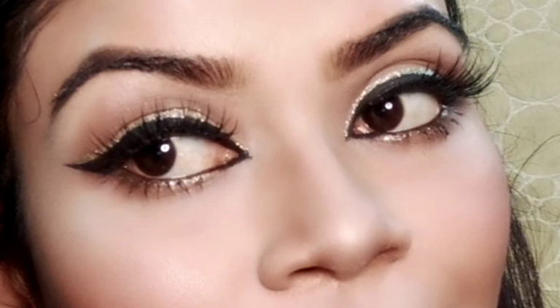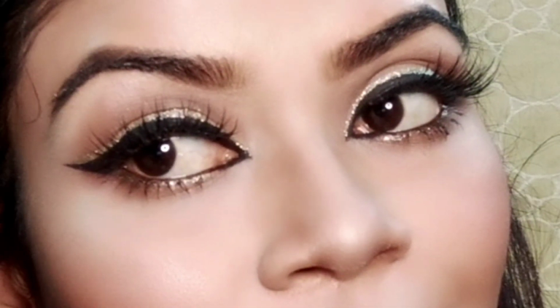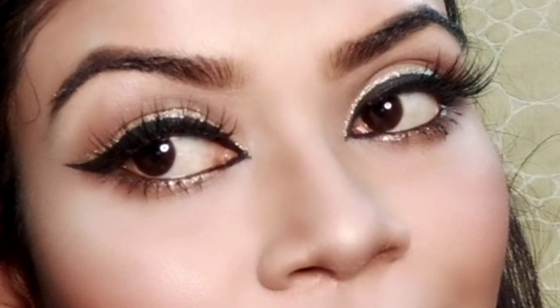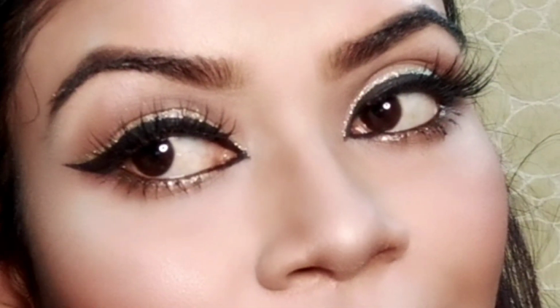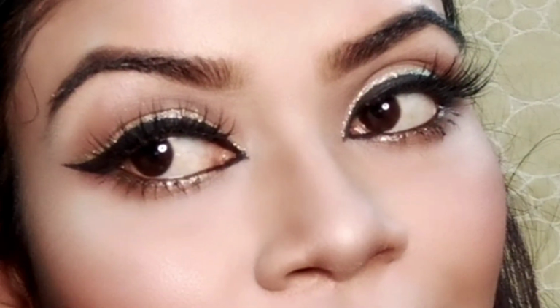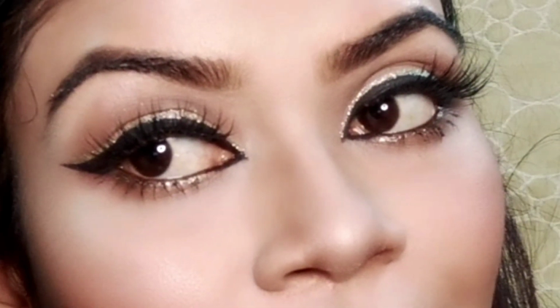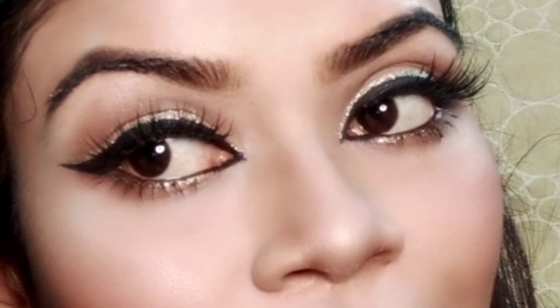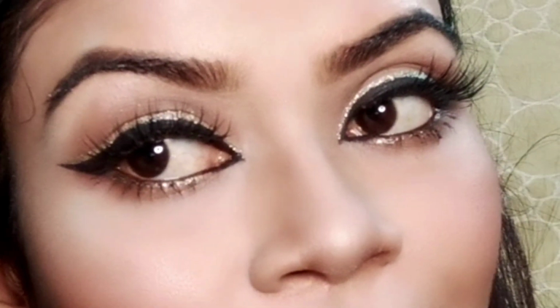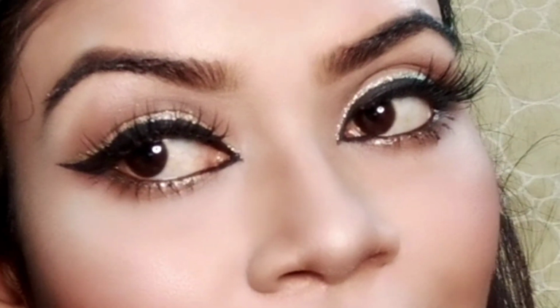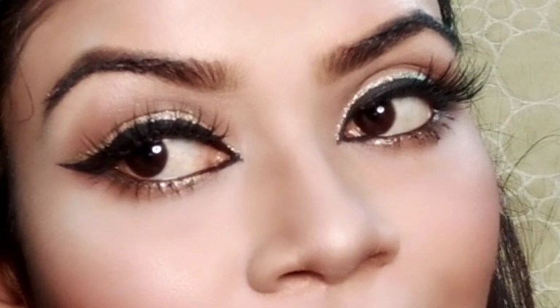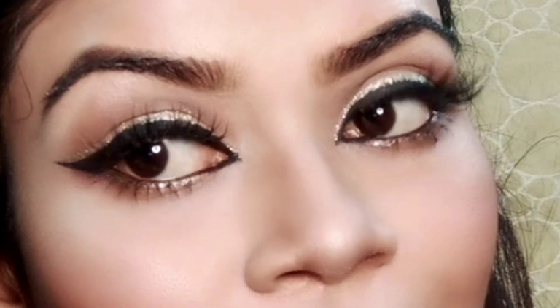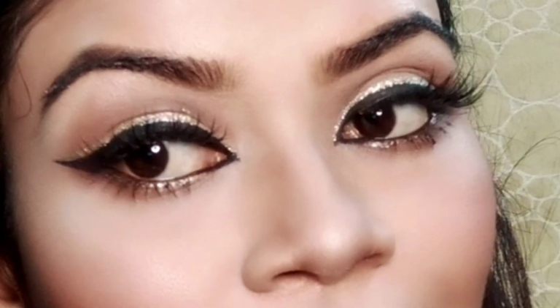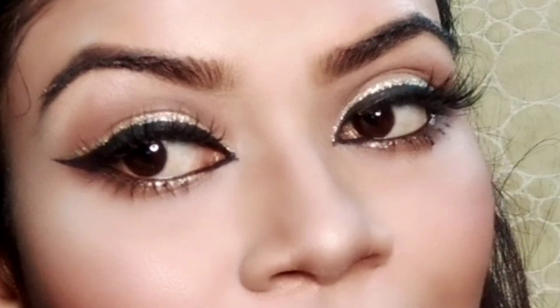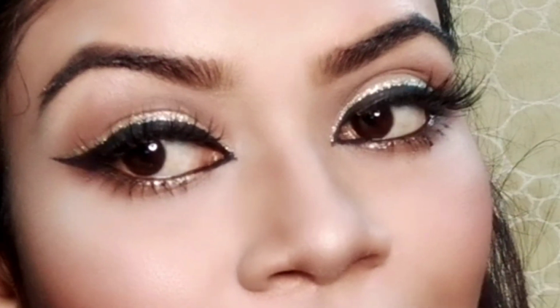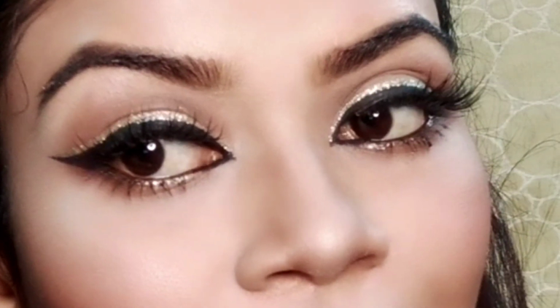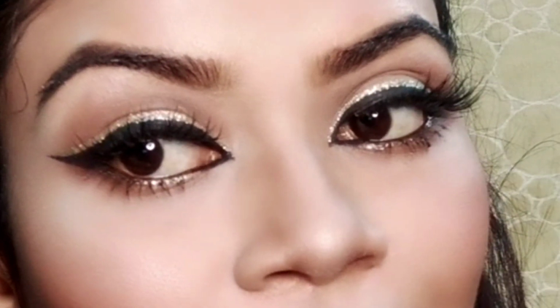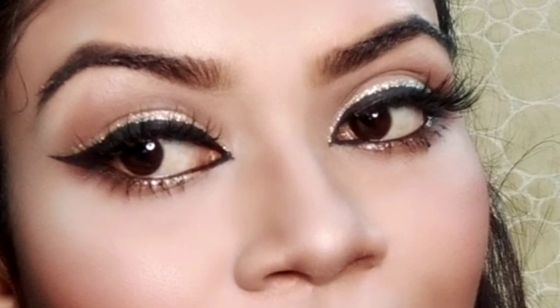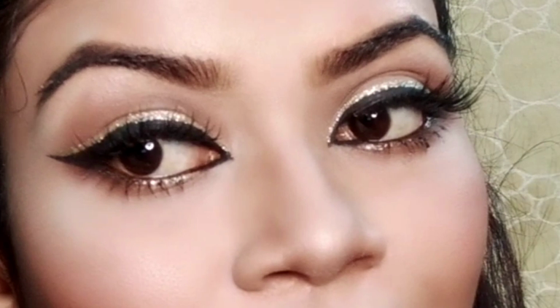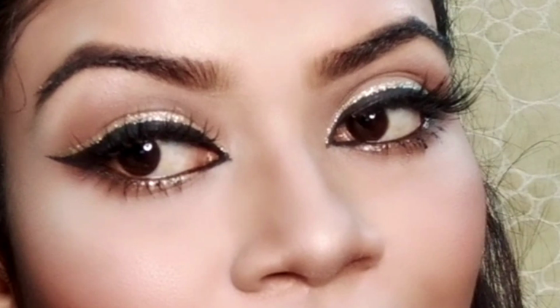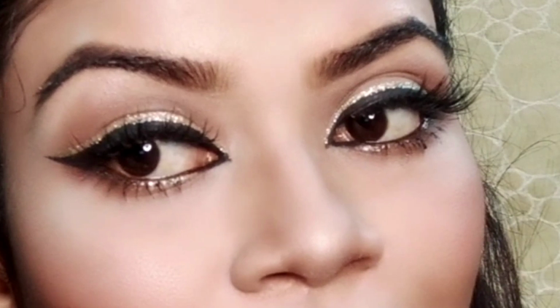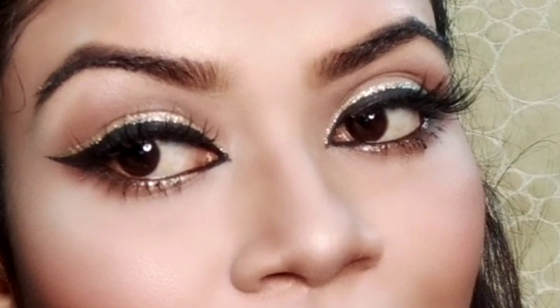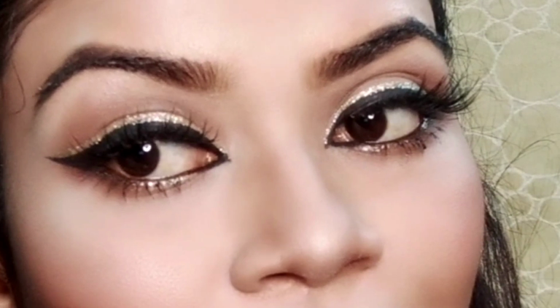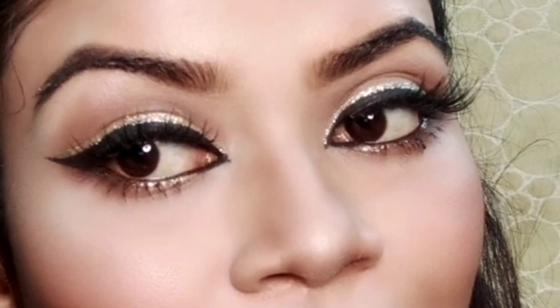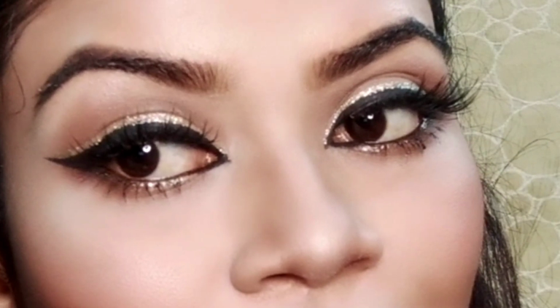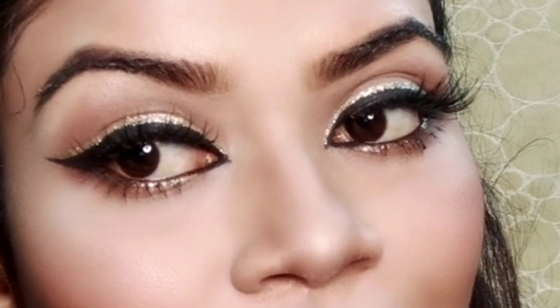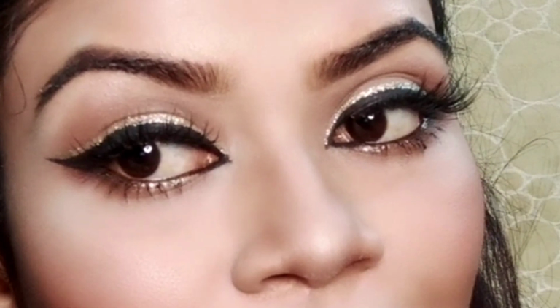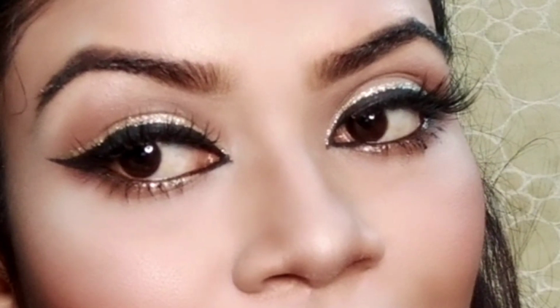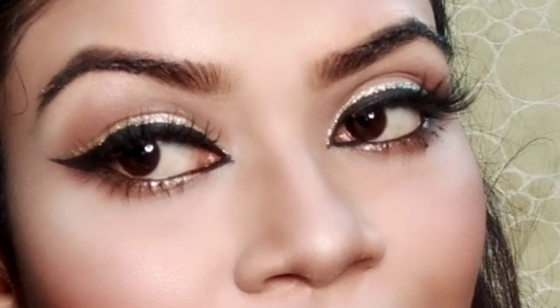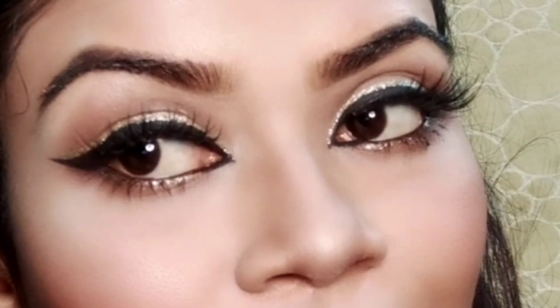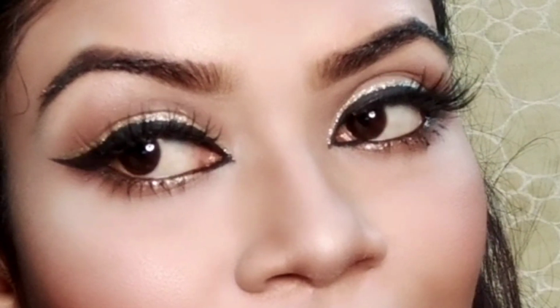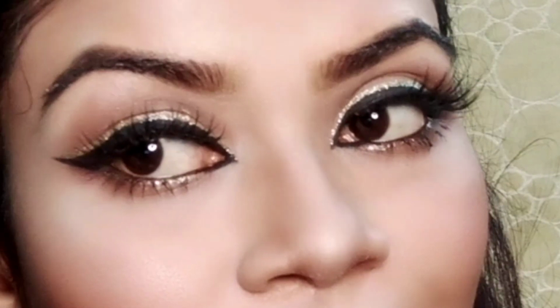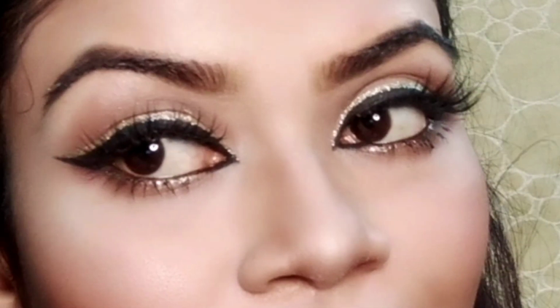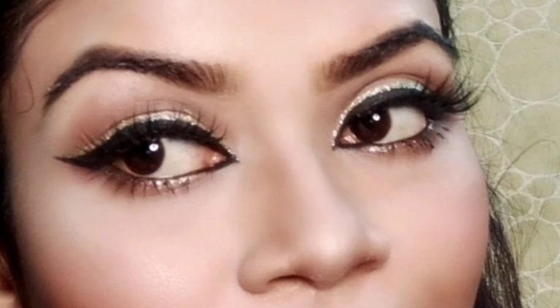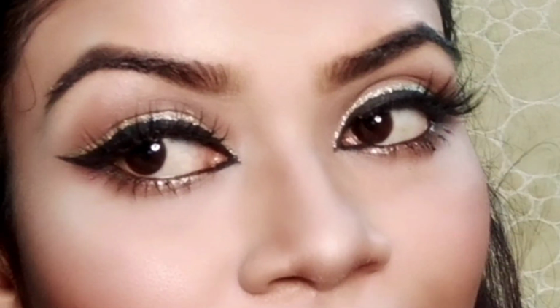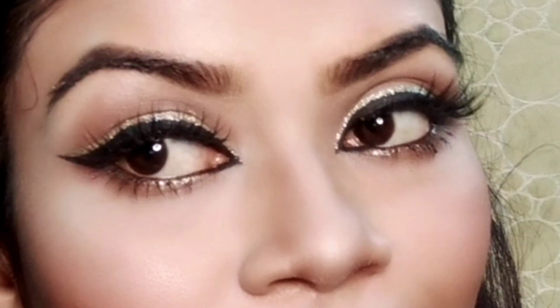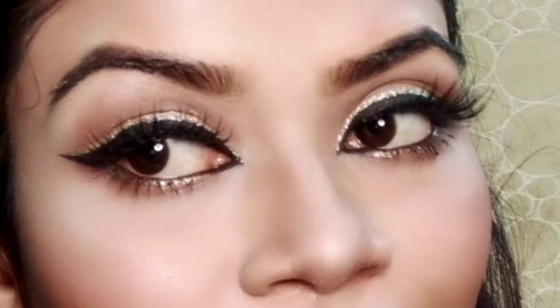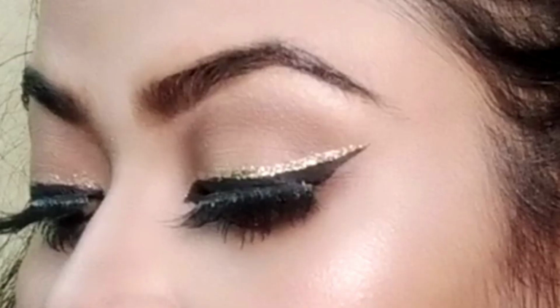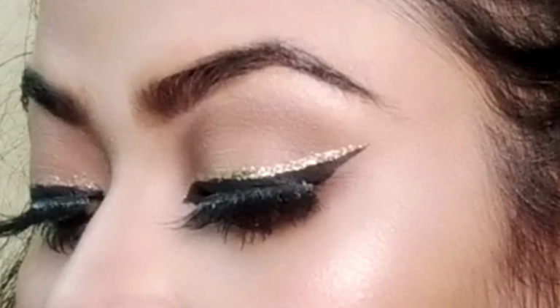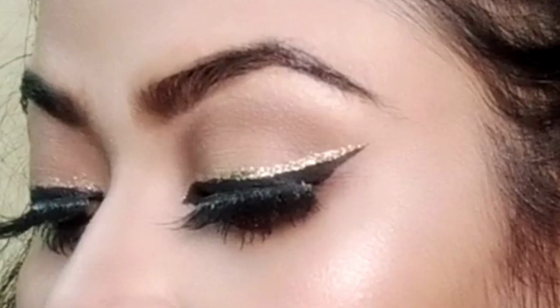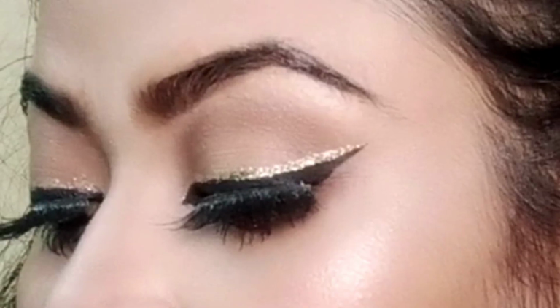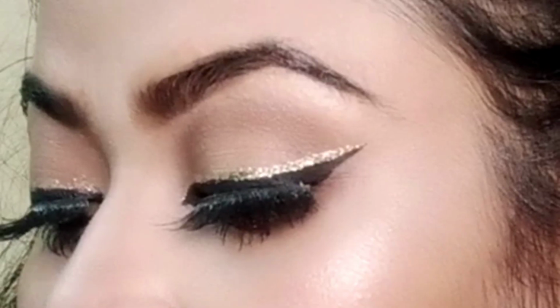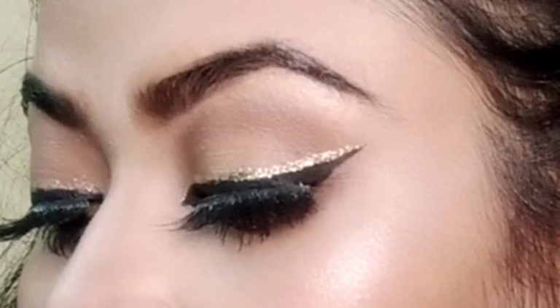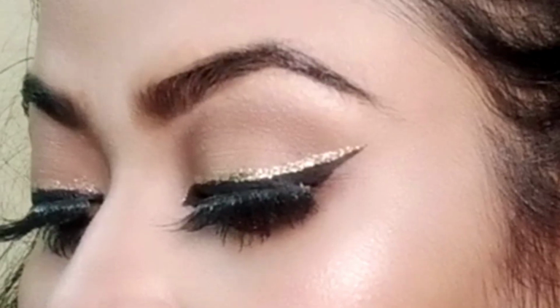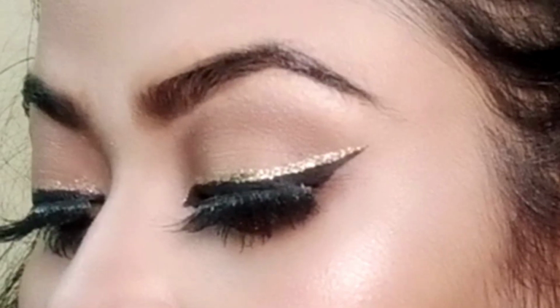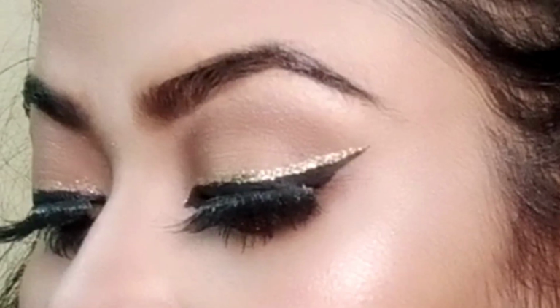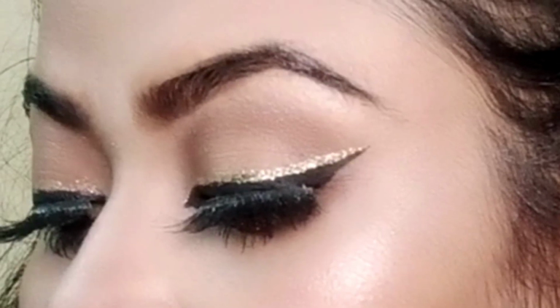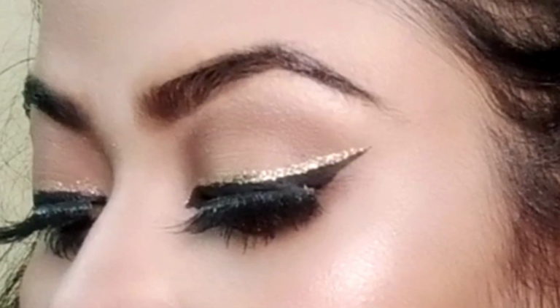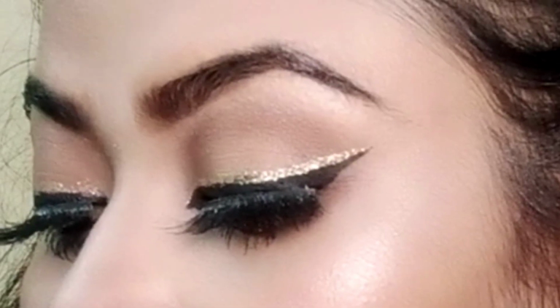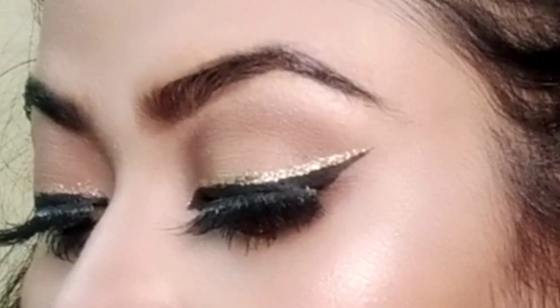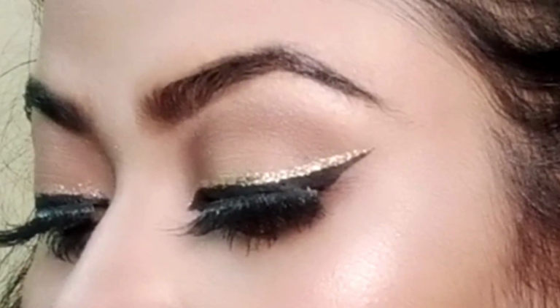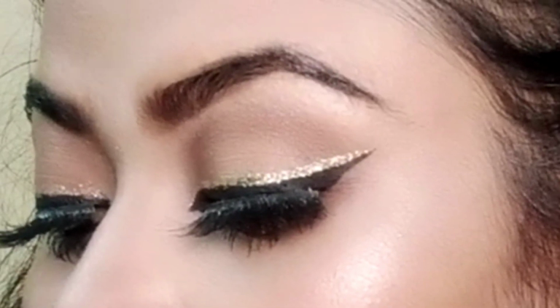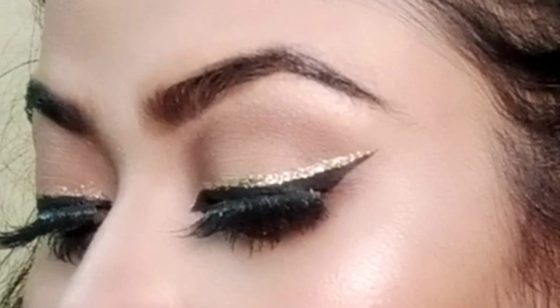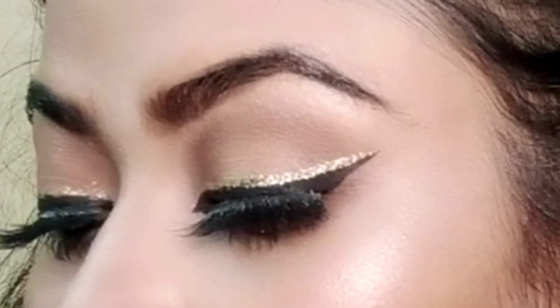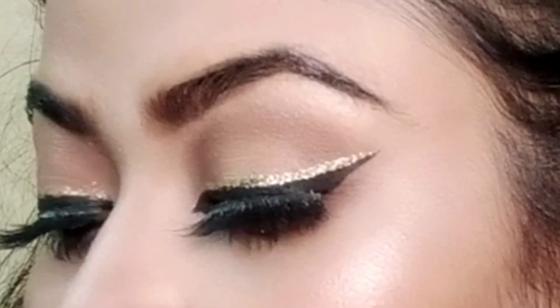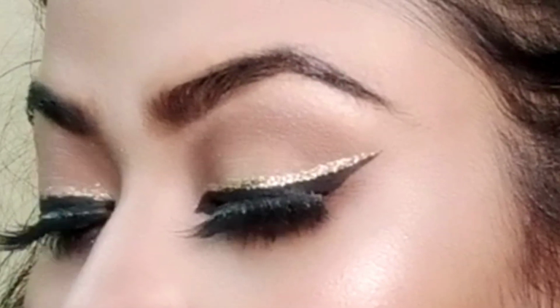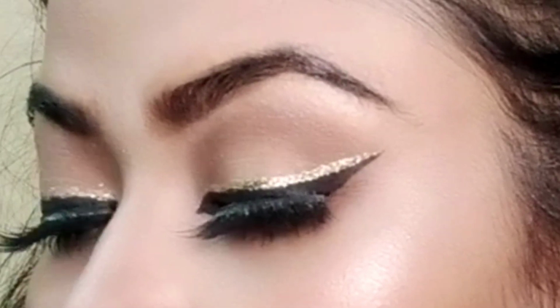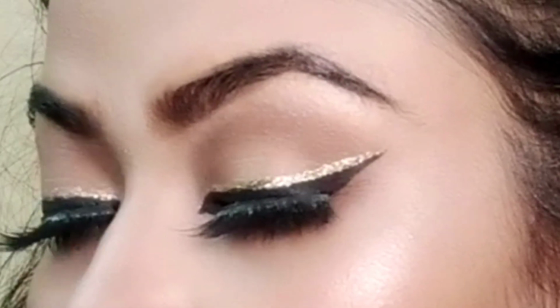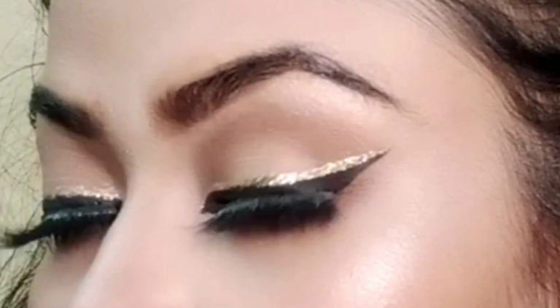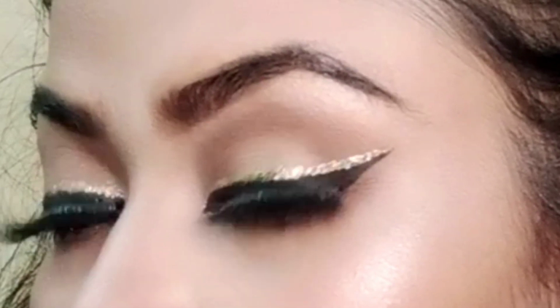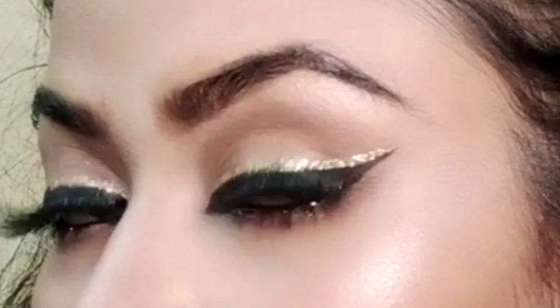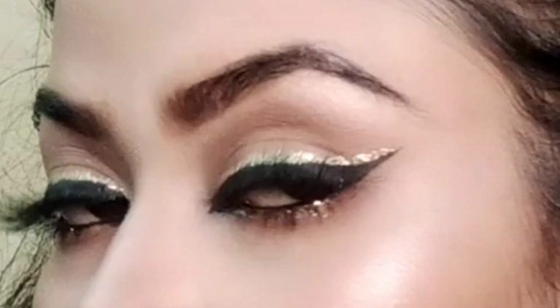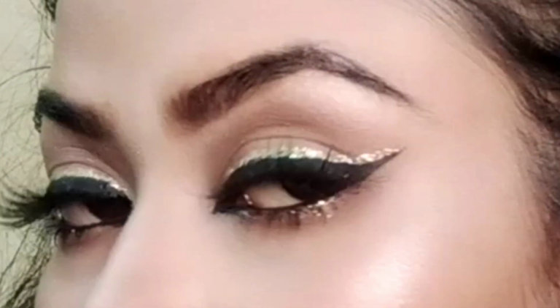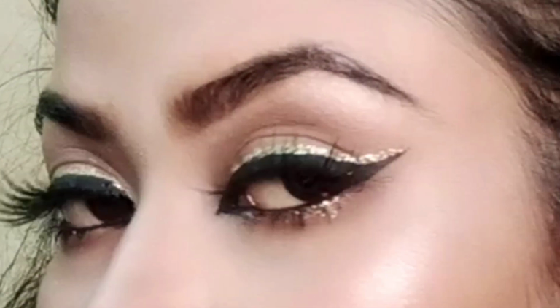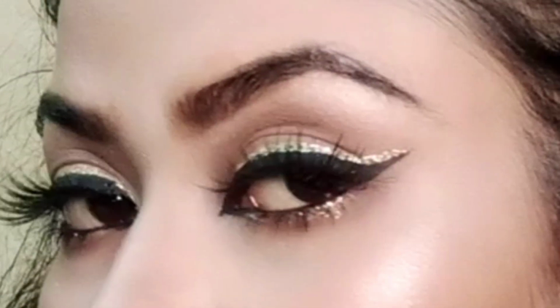This is a requested video. I am going to use this palette to create a look and I am going to share it with you in this video.